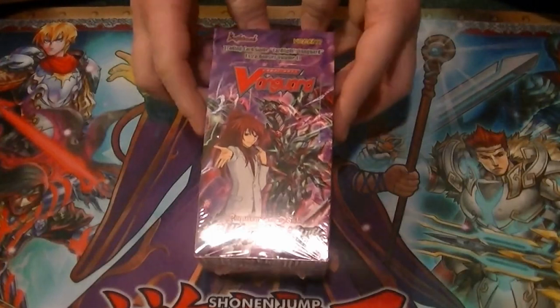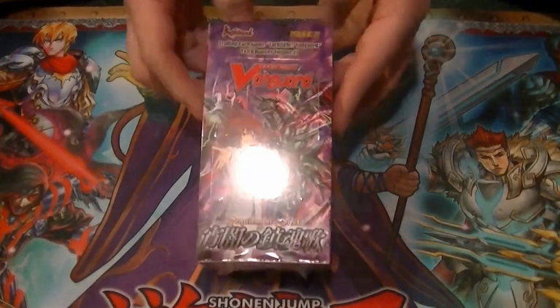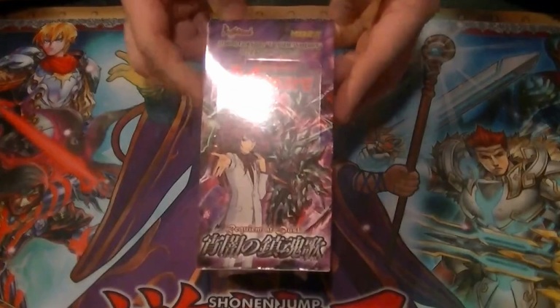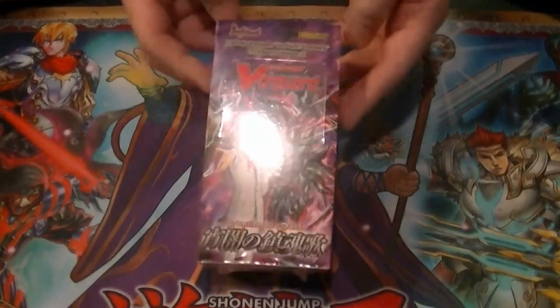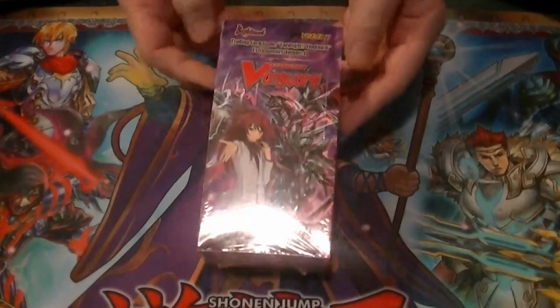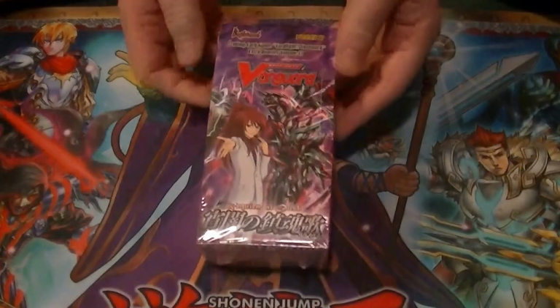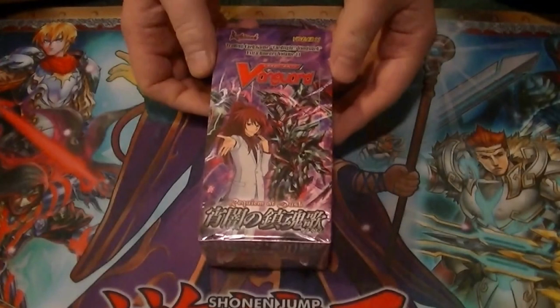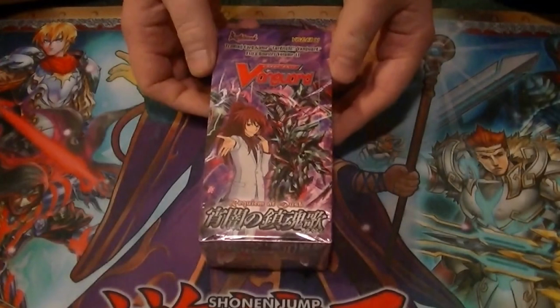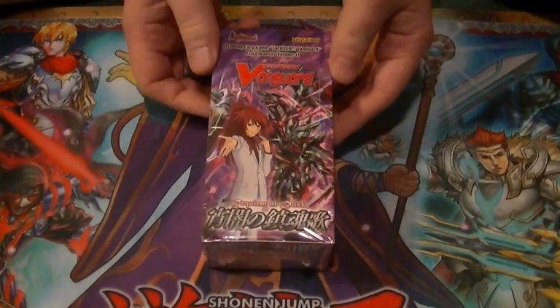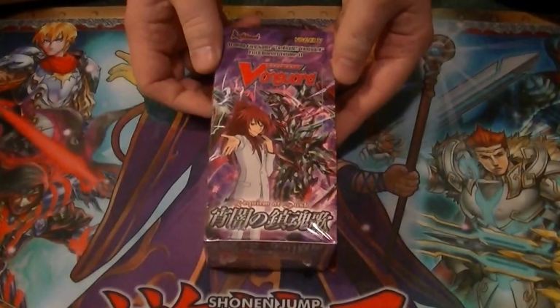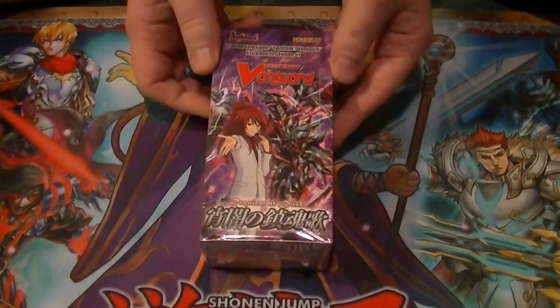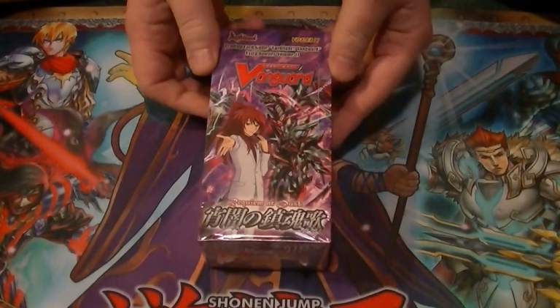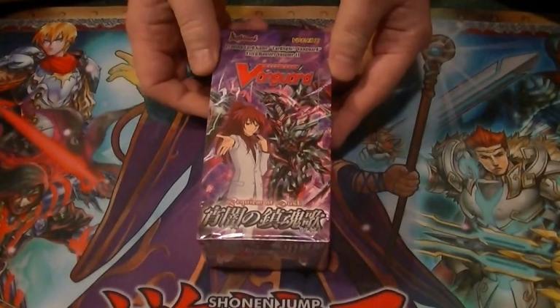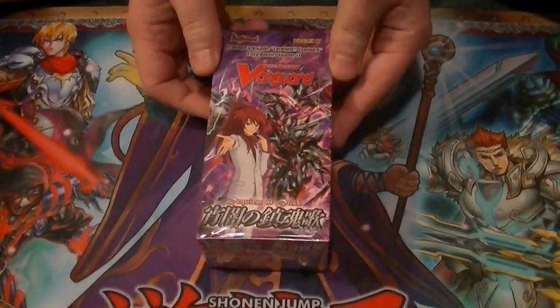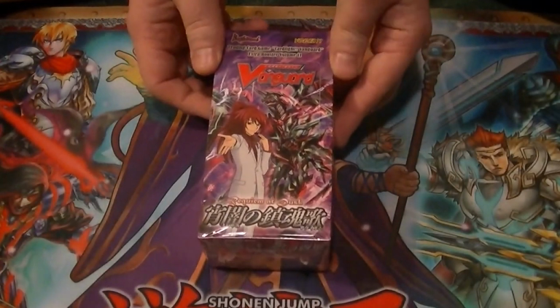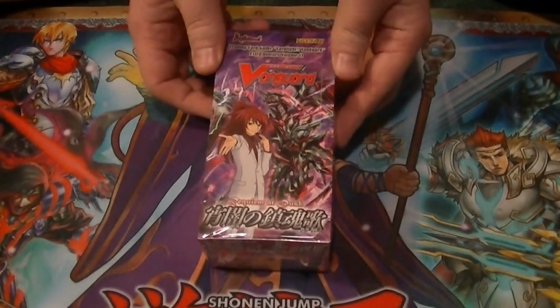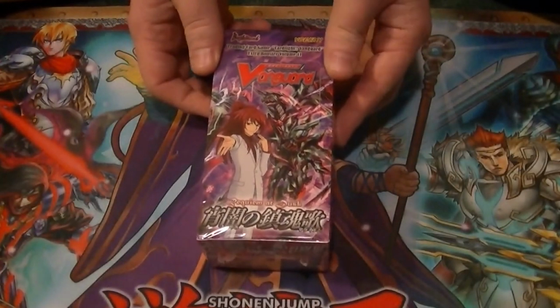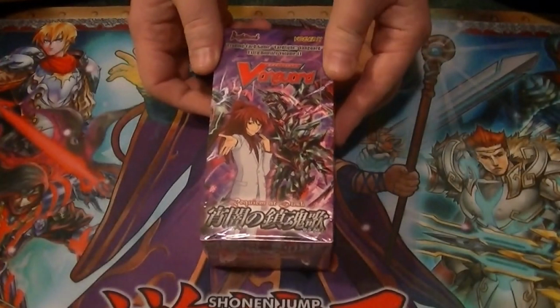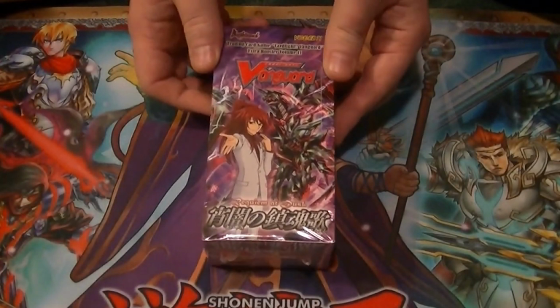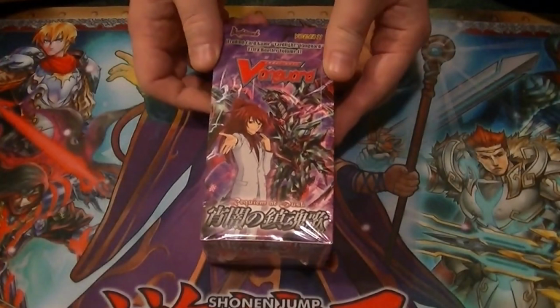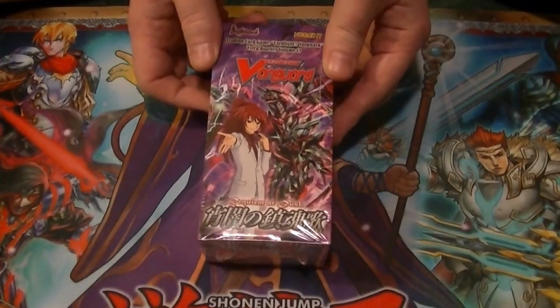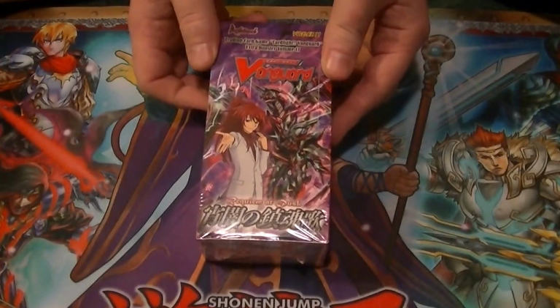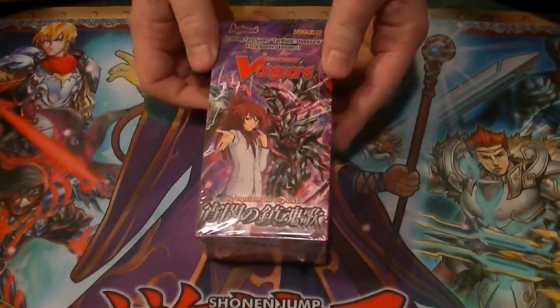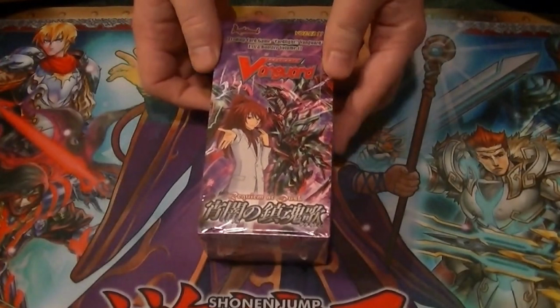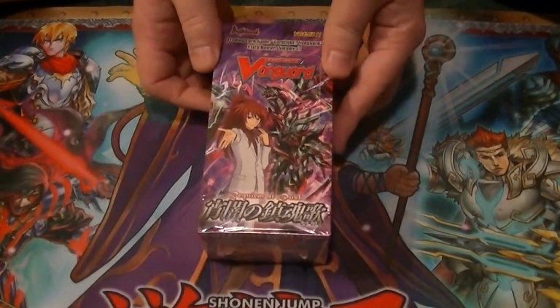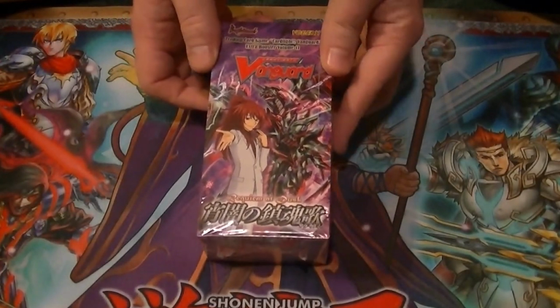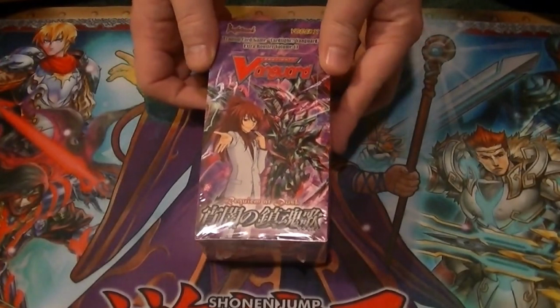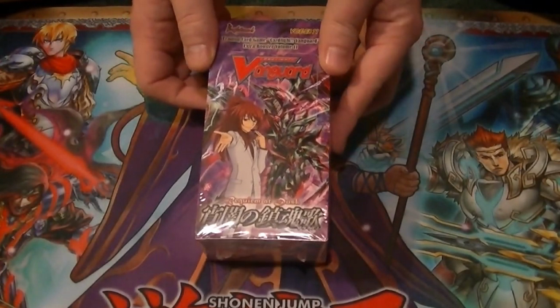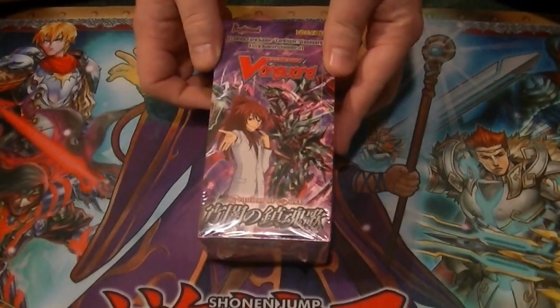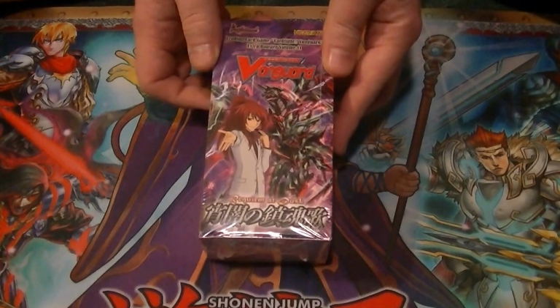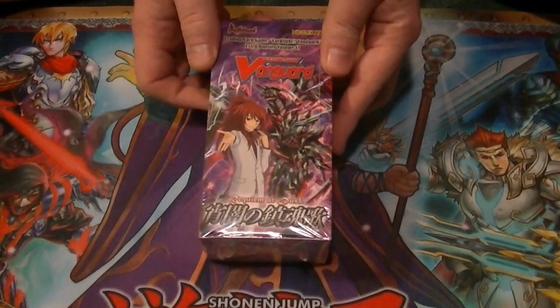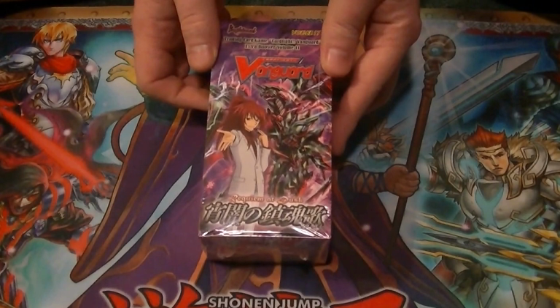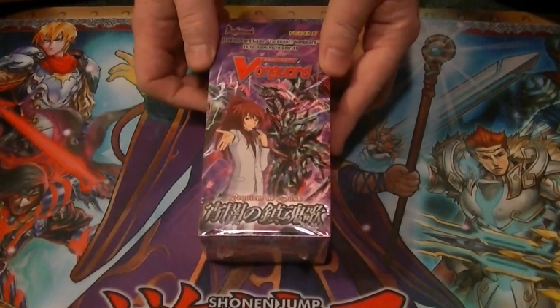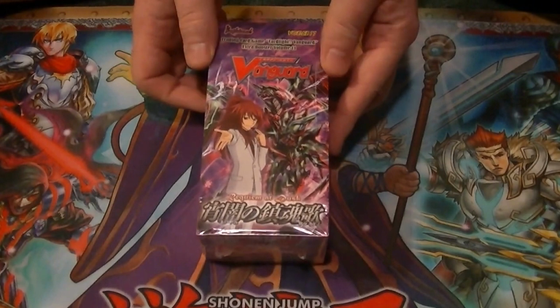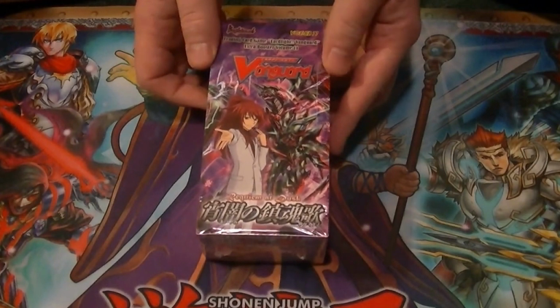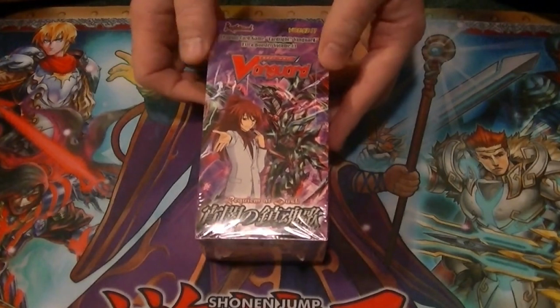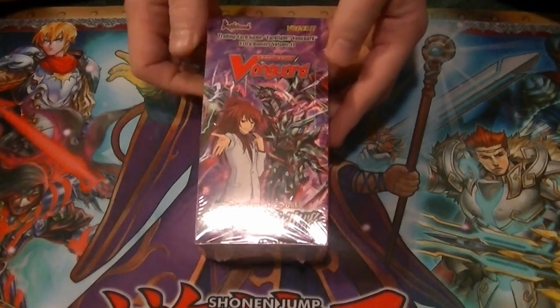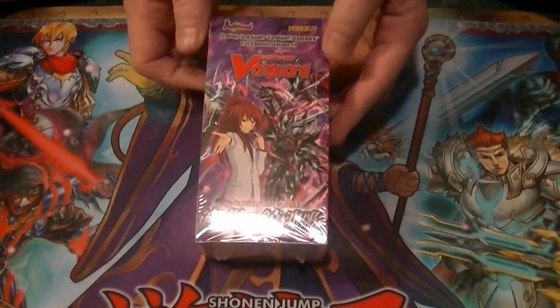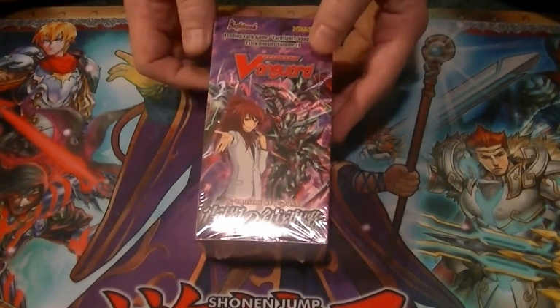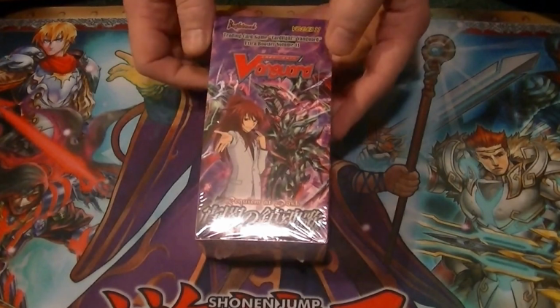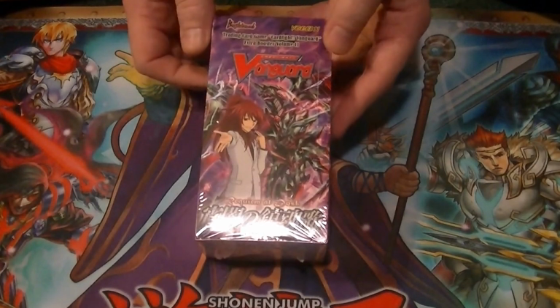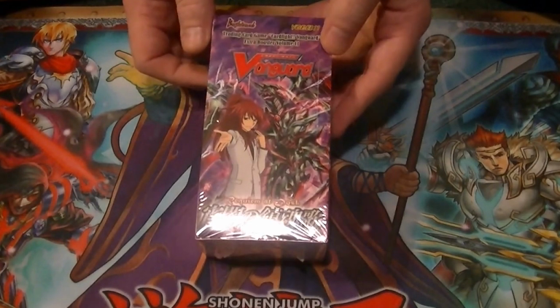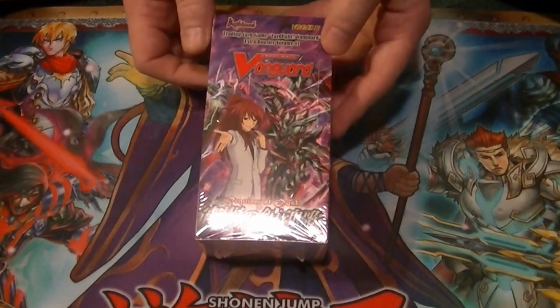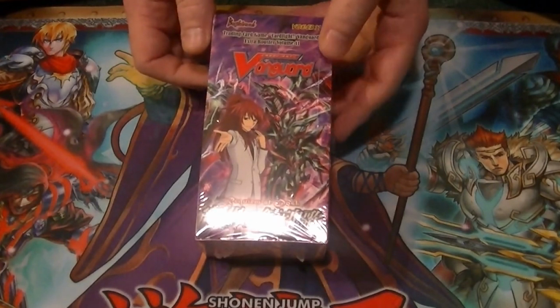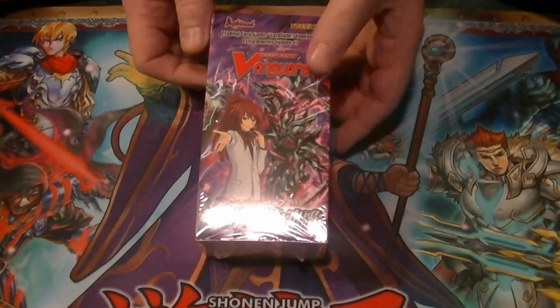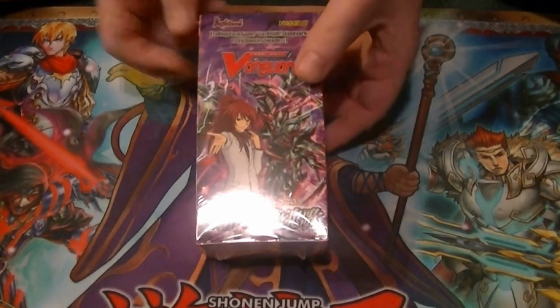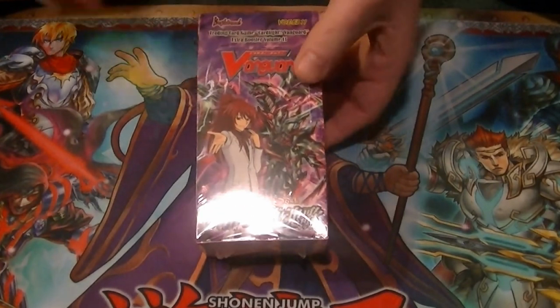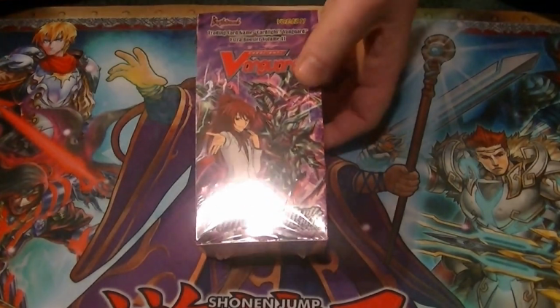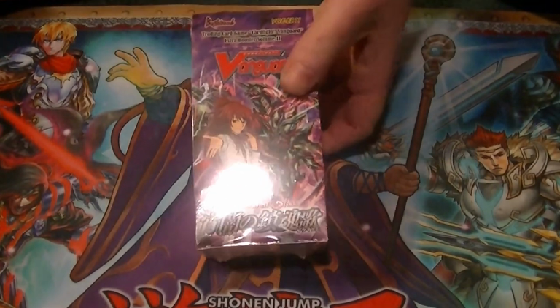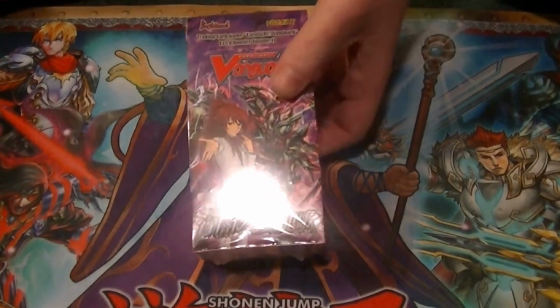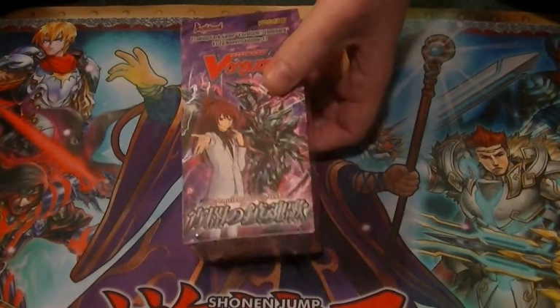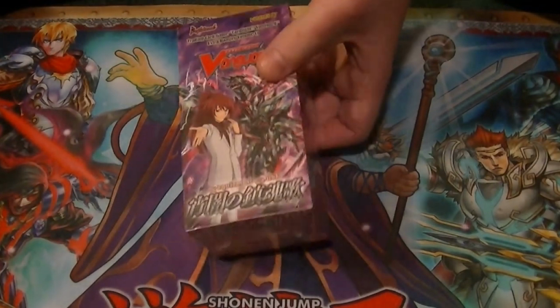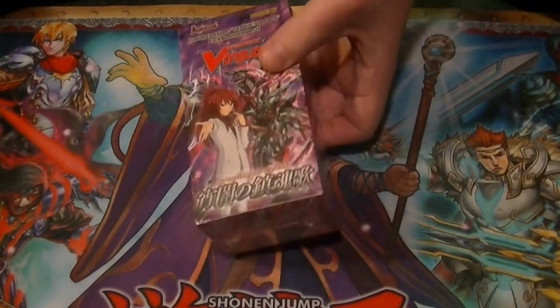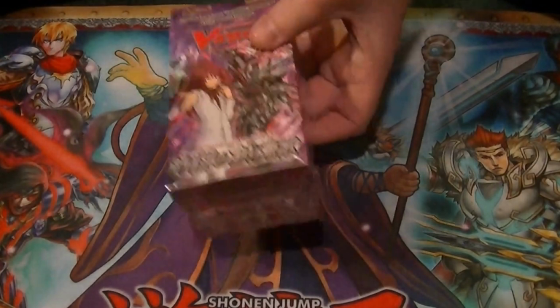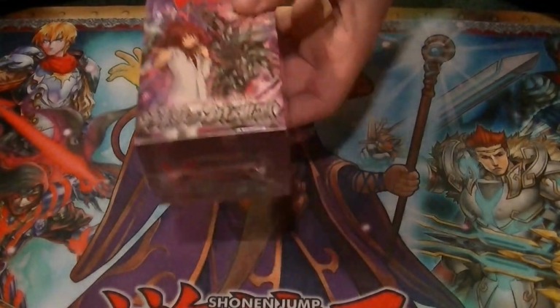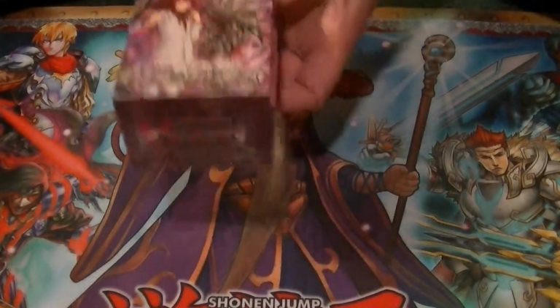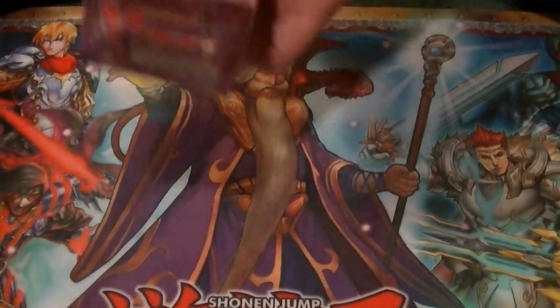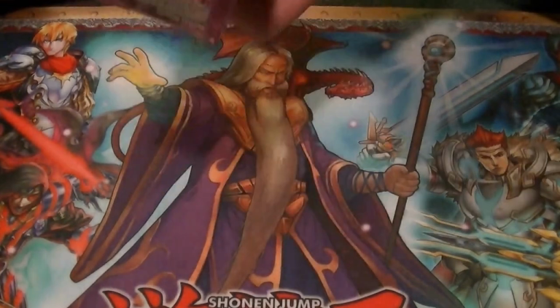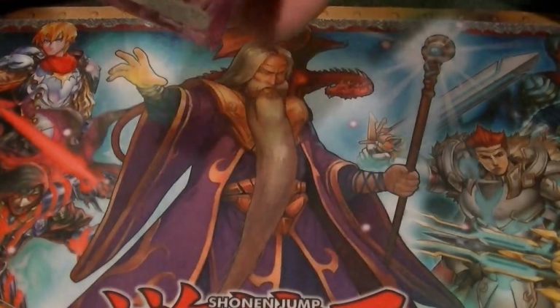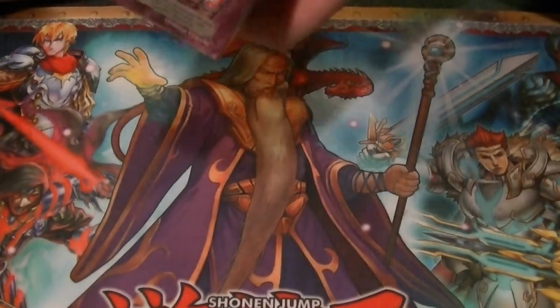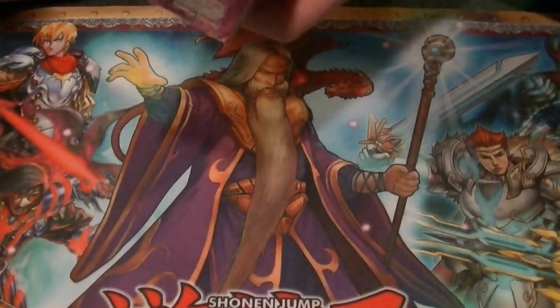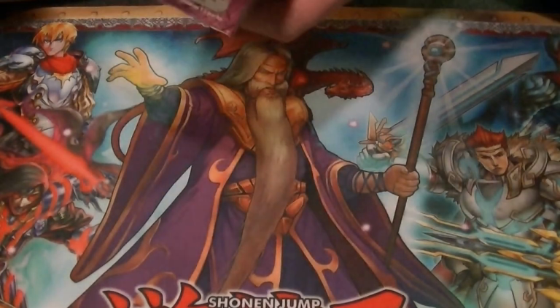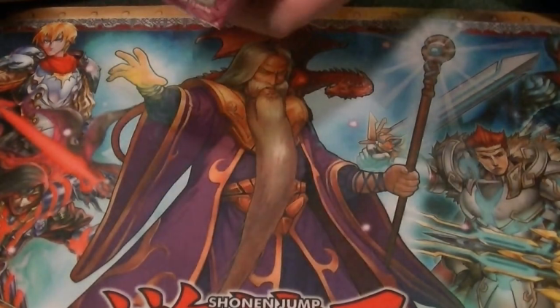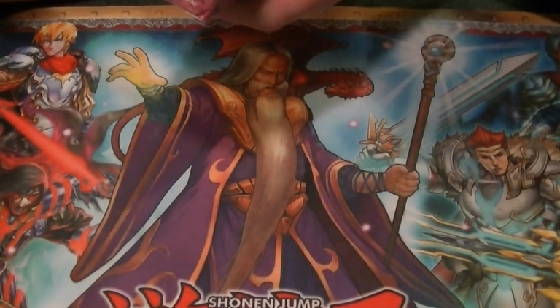Hello Vanguardians, this is Supreme Dragon of Hidden Dragon, coming at you with box number 4 of Requiem at Dusk, Vanguard Extra Booster number 11.